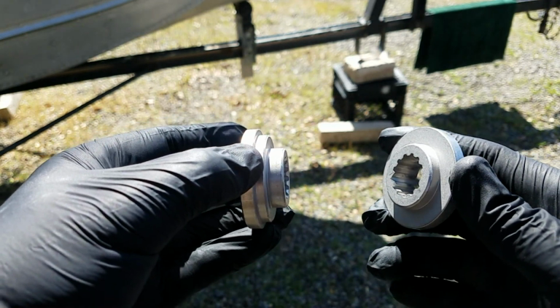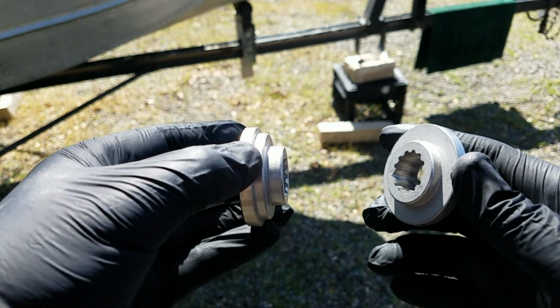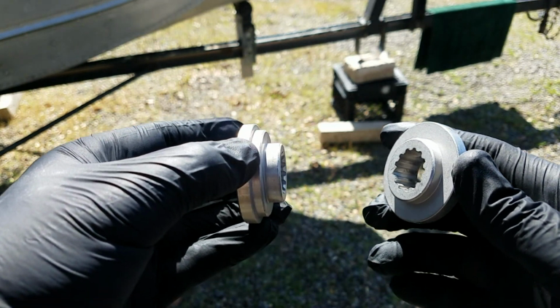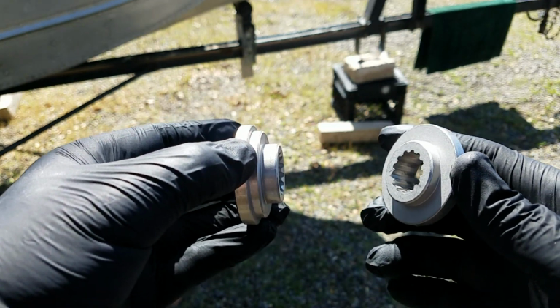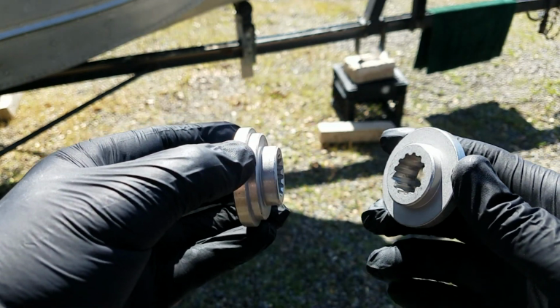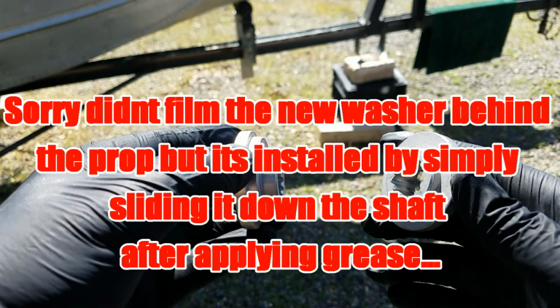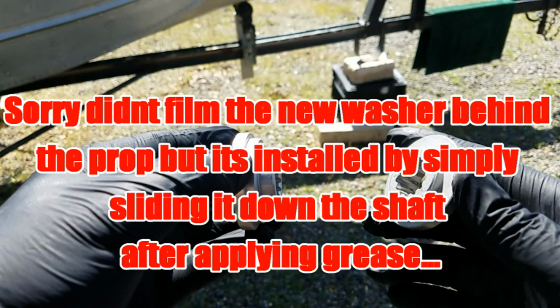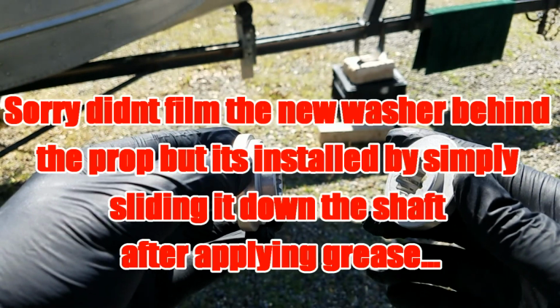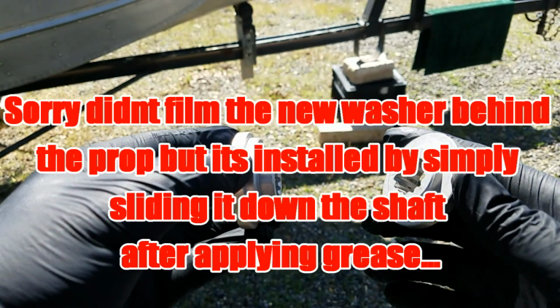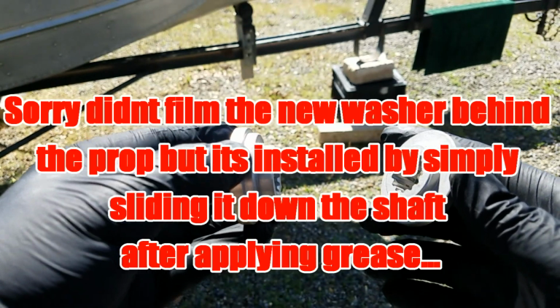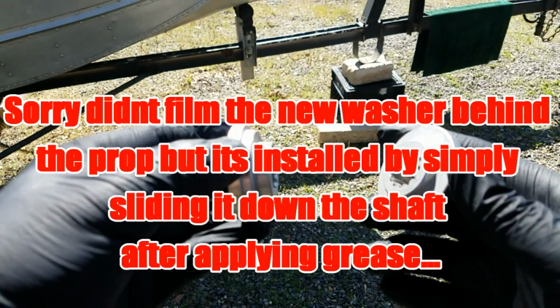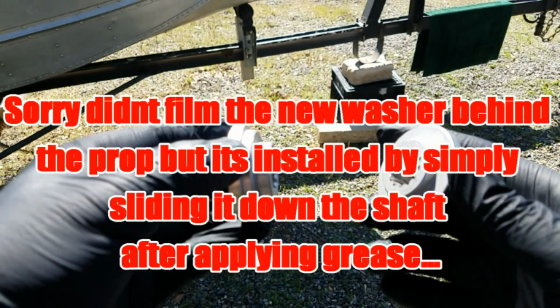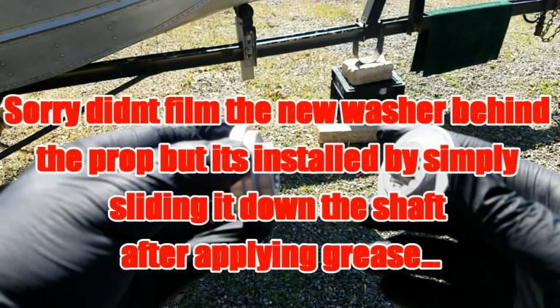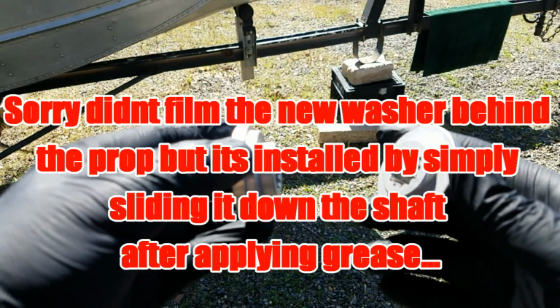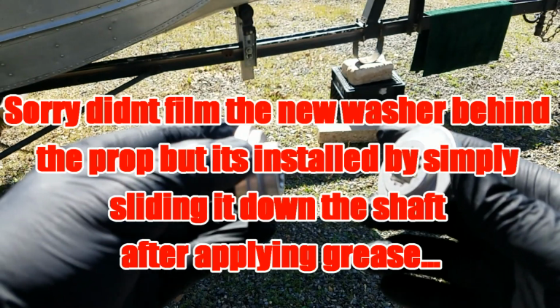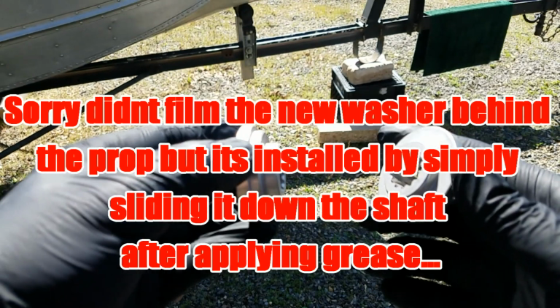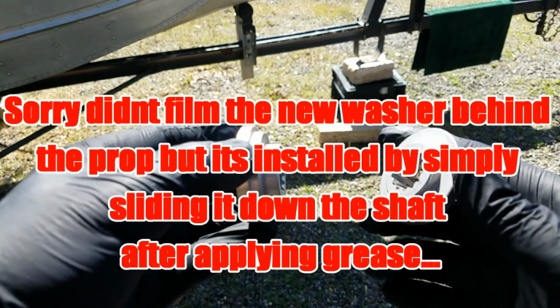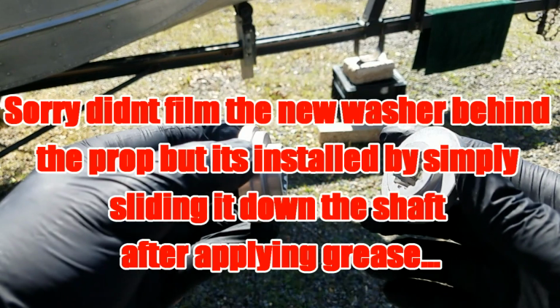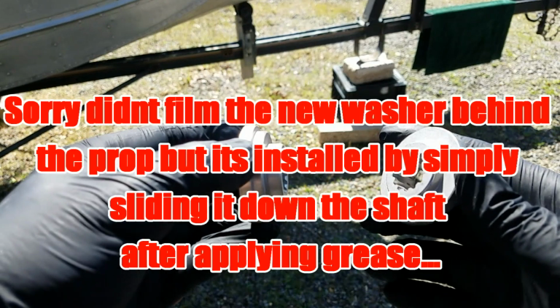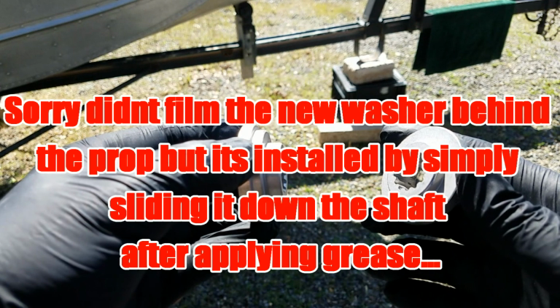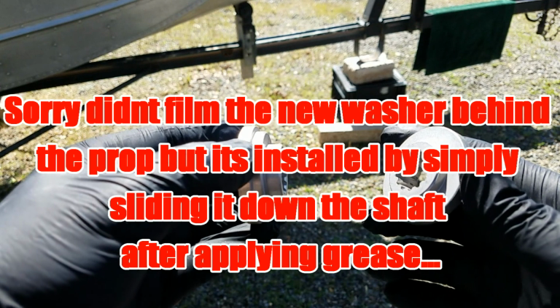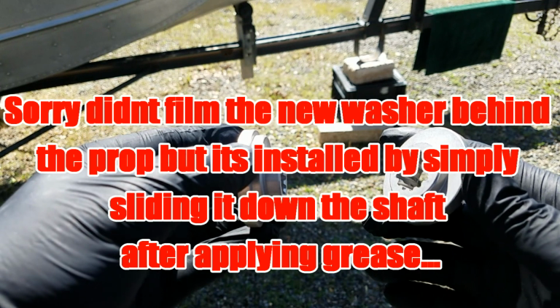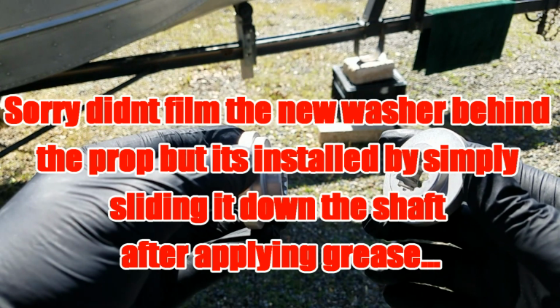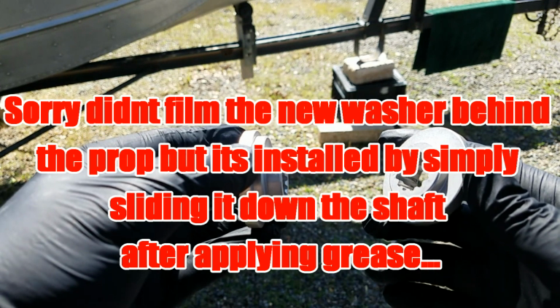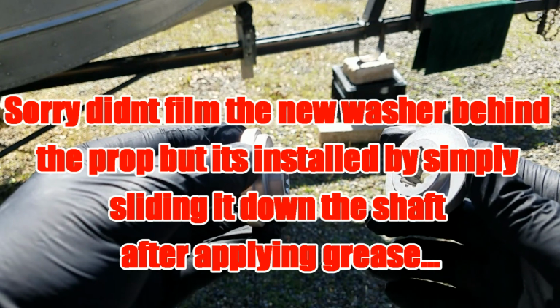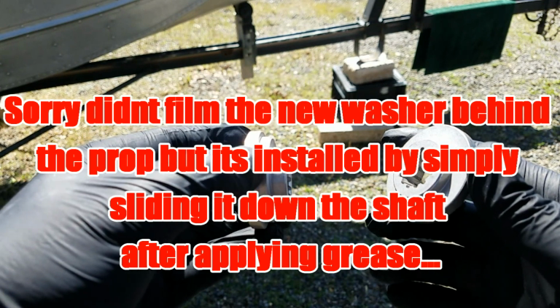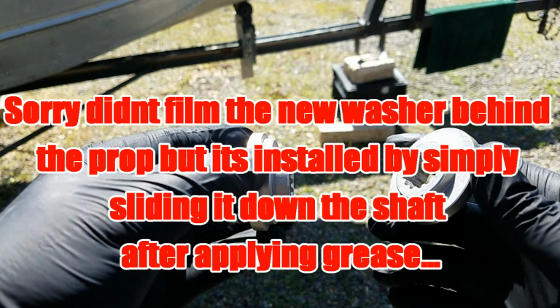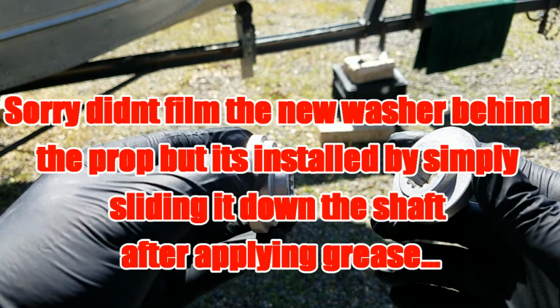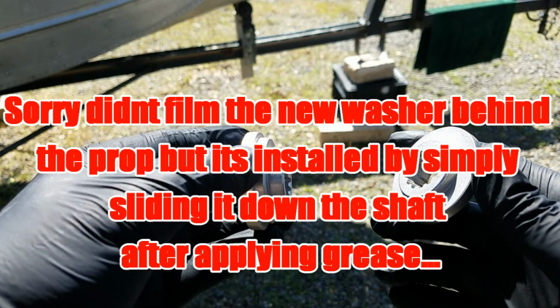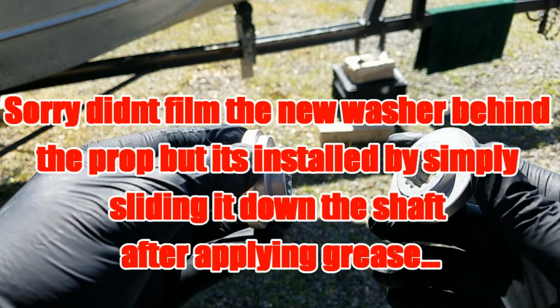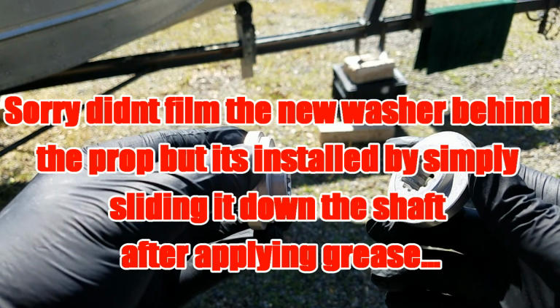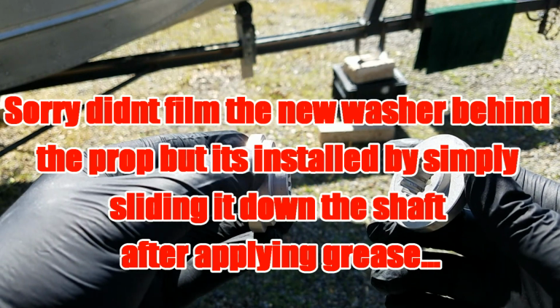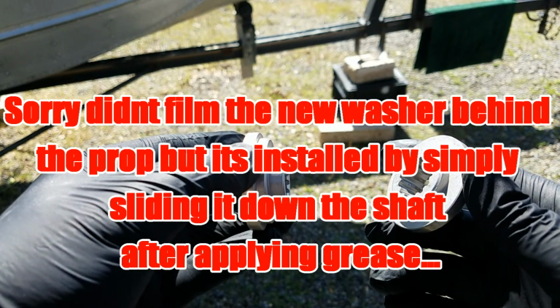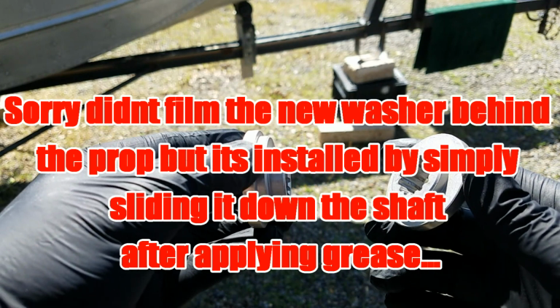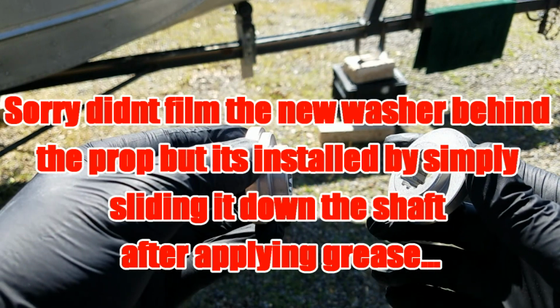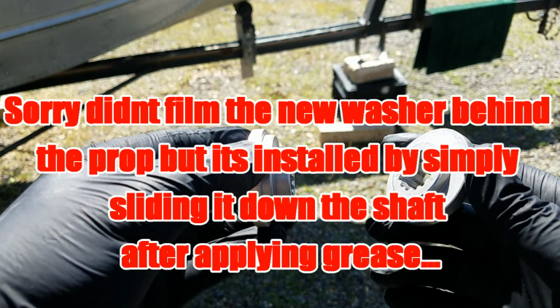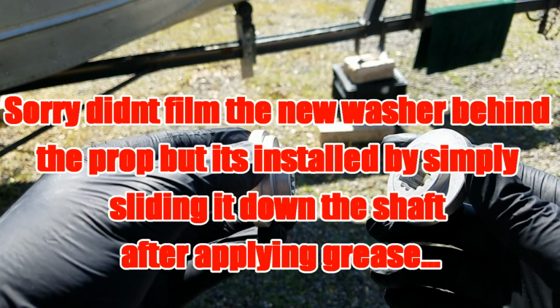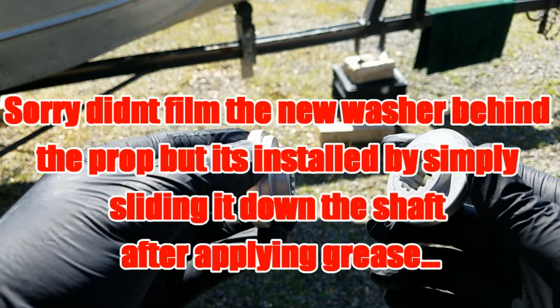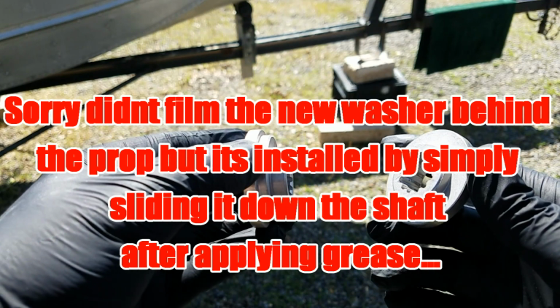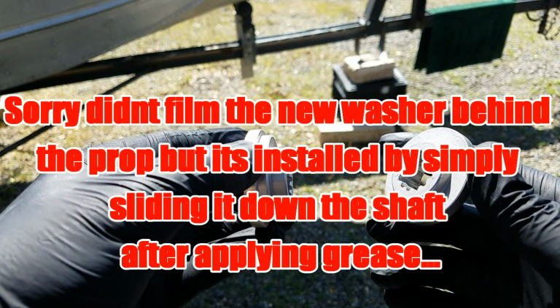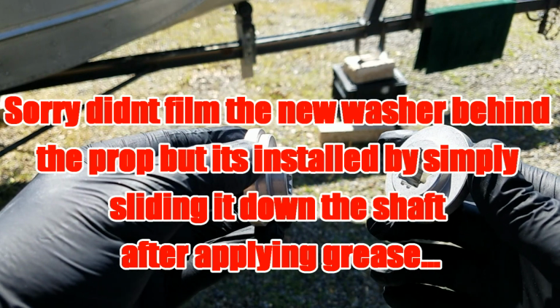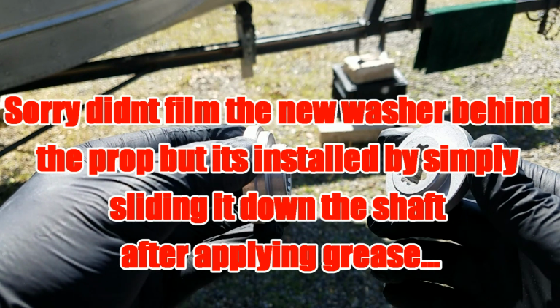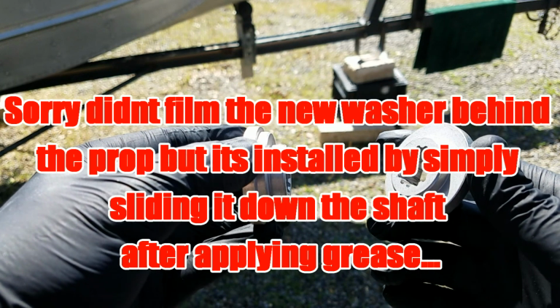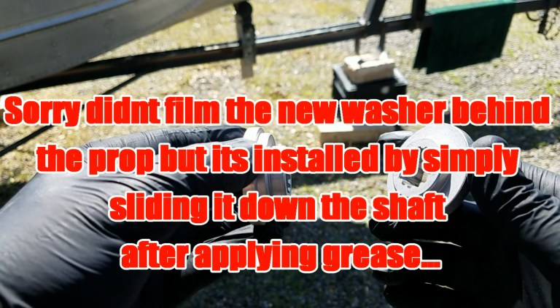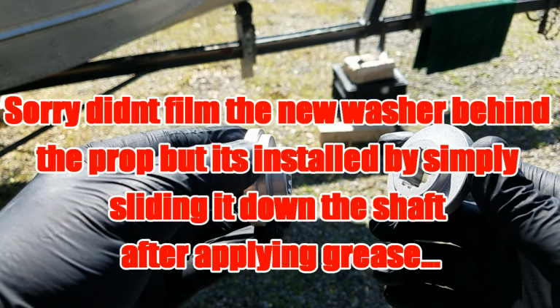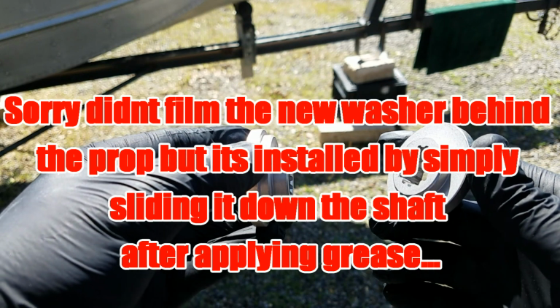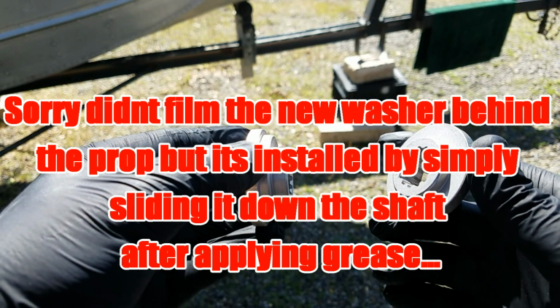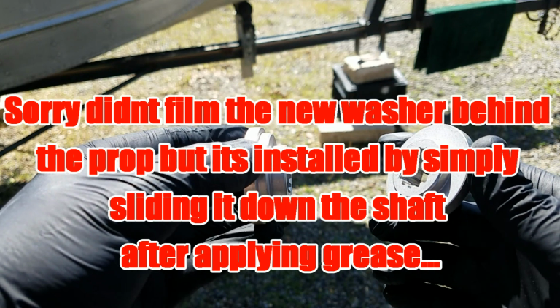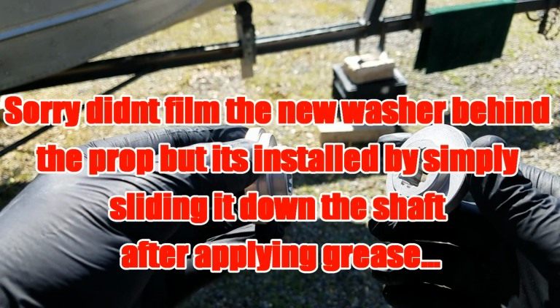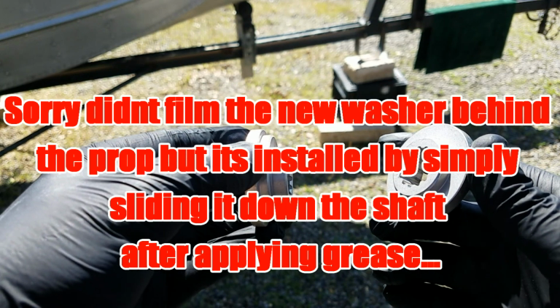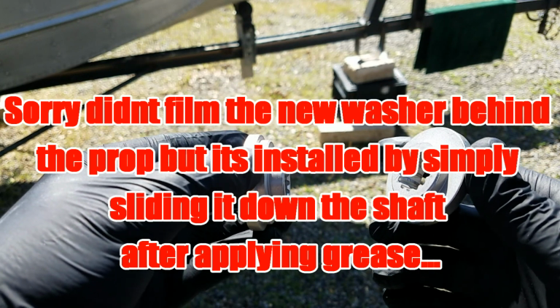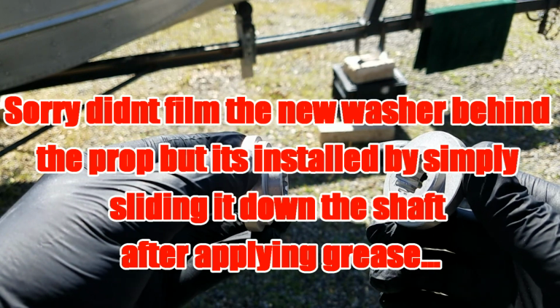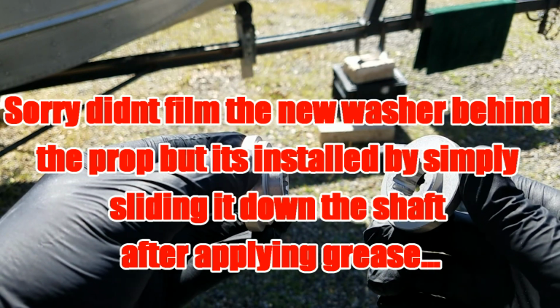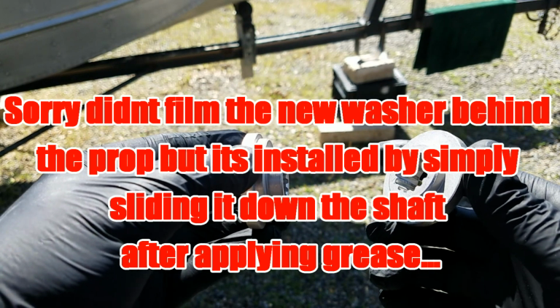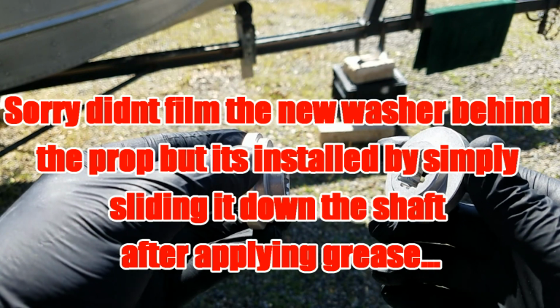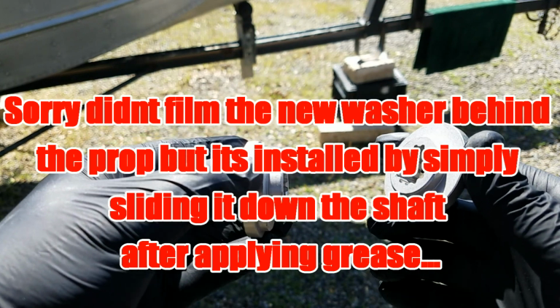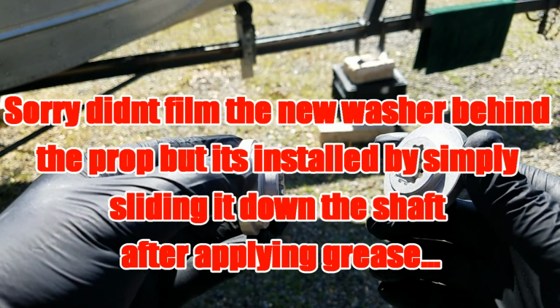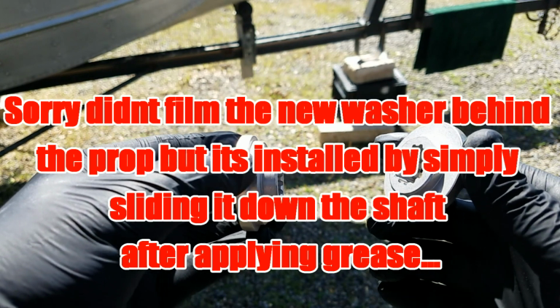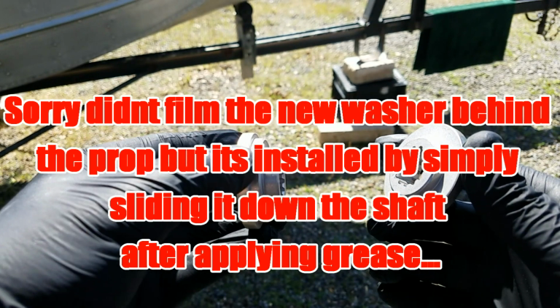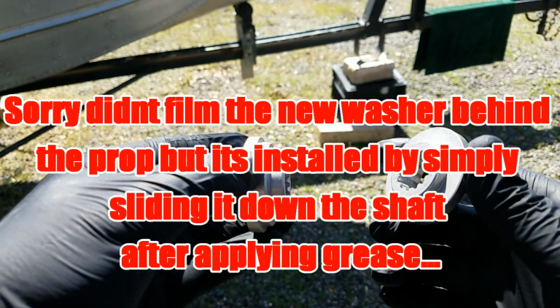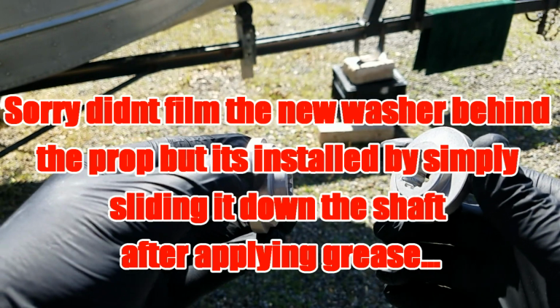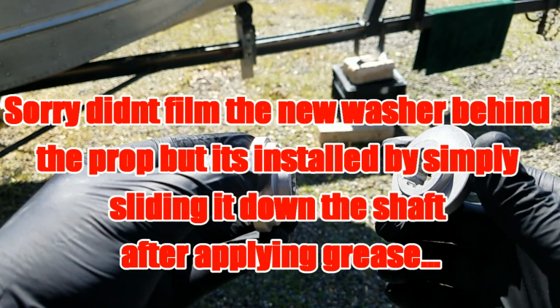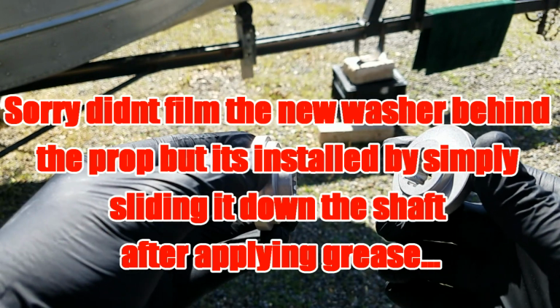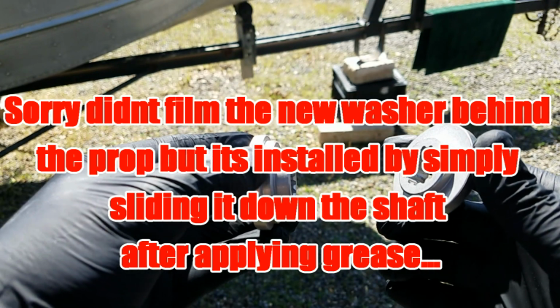It just breaks the hub kit and saves your motor — saves you a very, very expensive or, if you're inclined, a very timely mechanical repair.